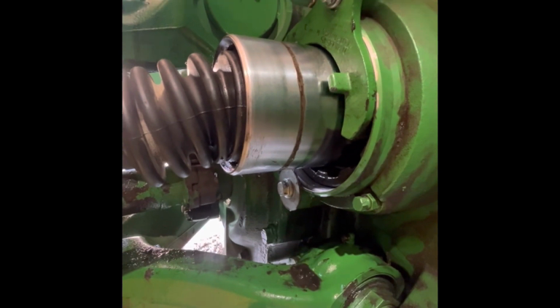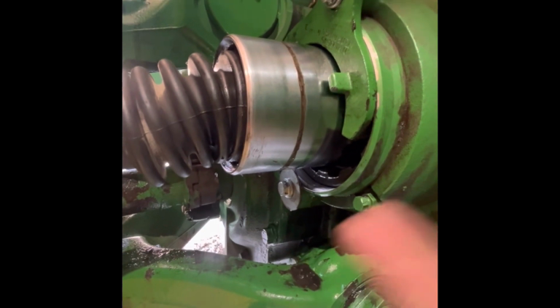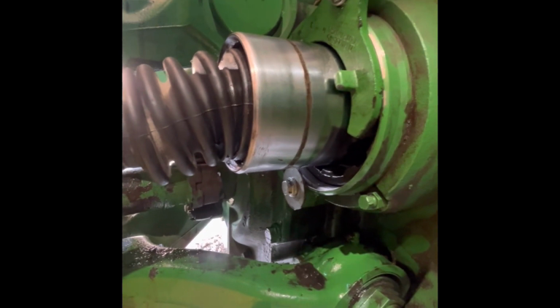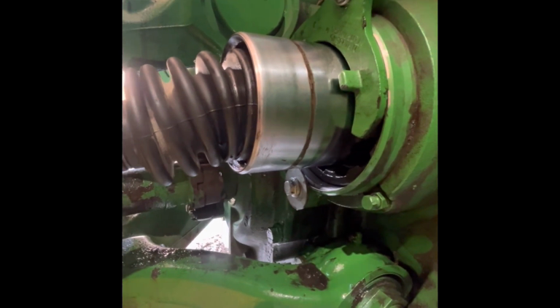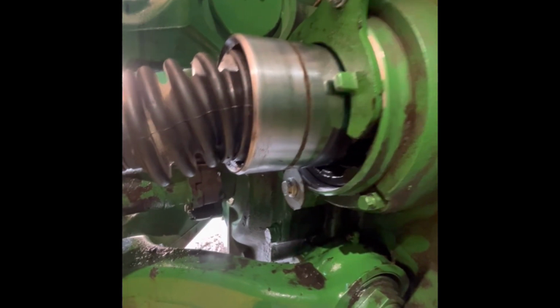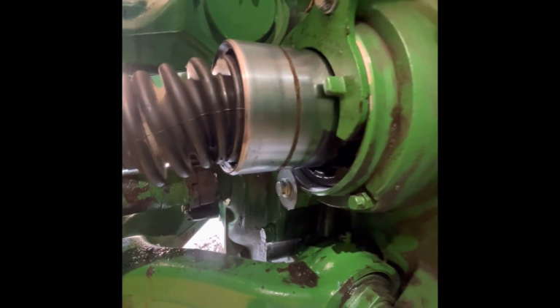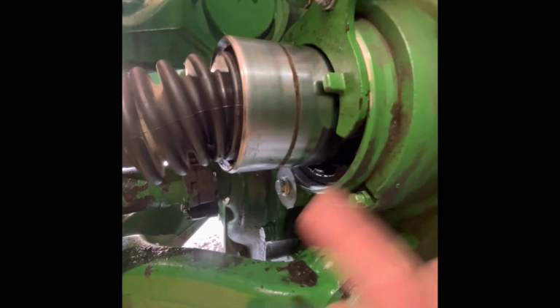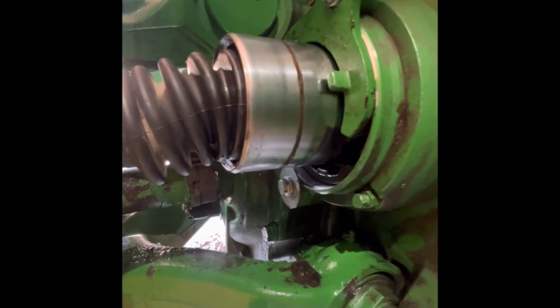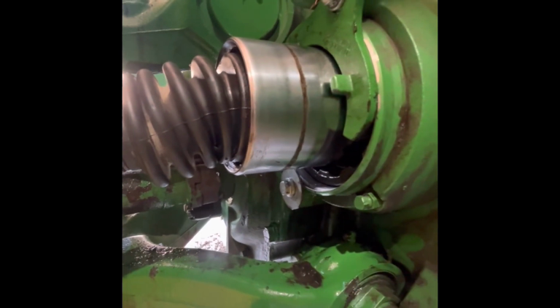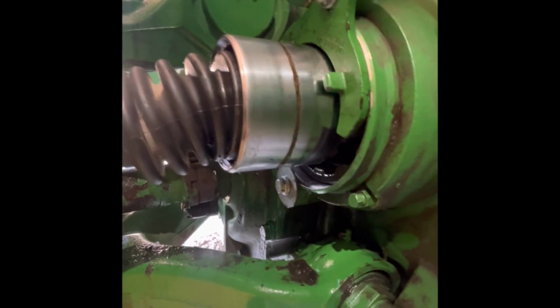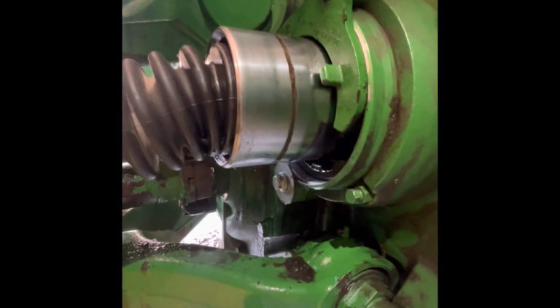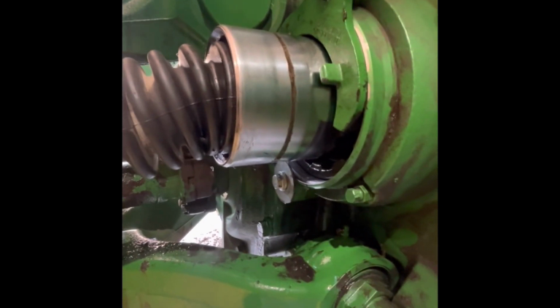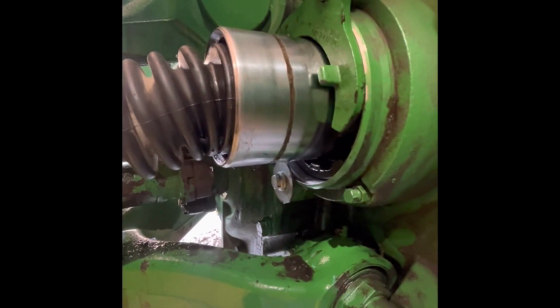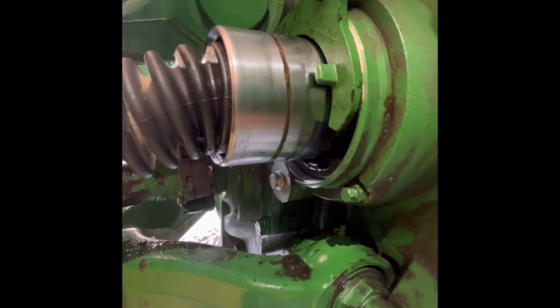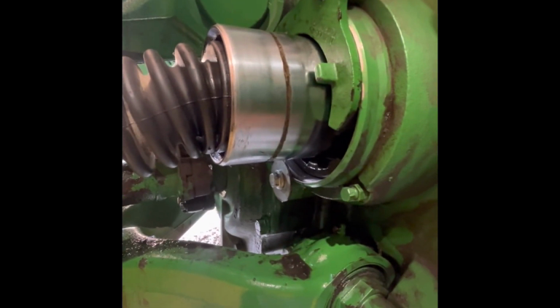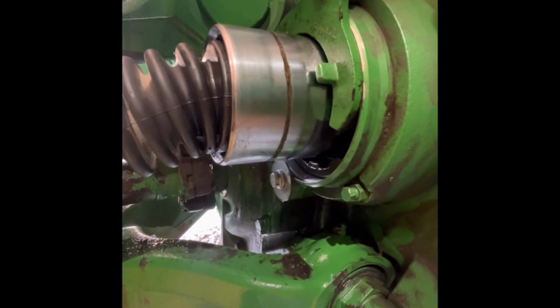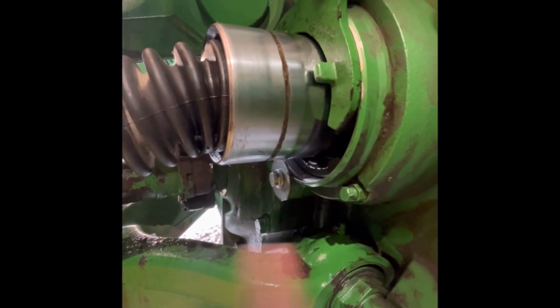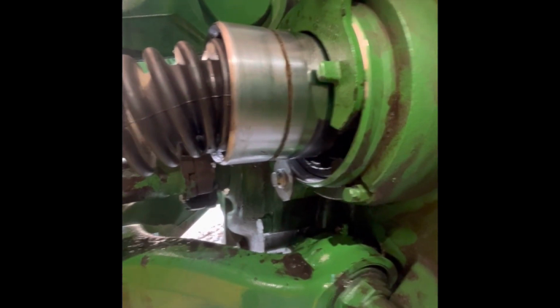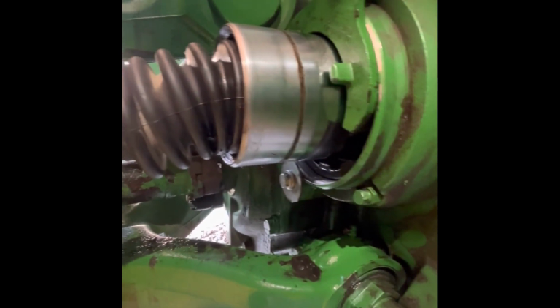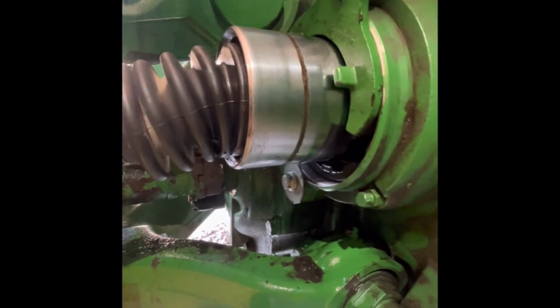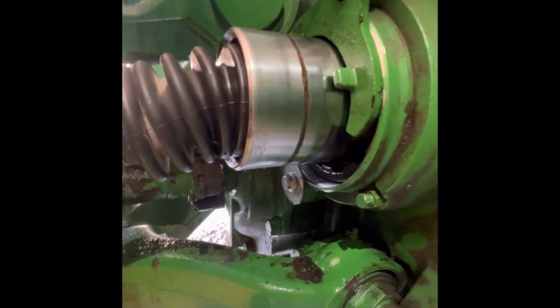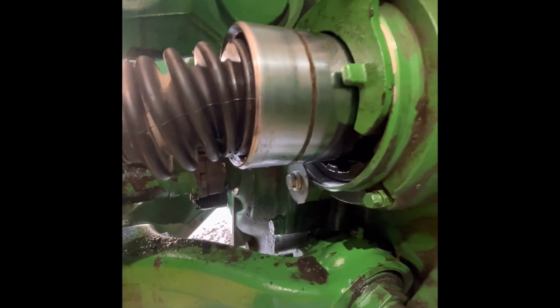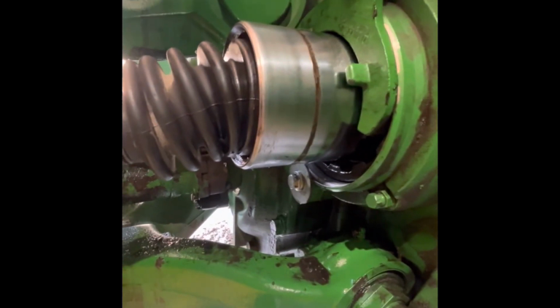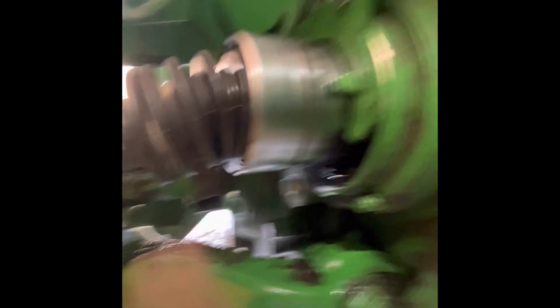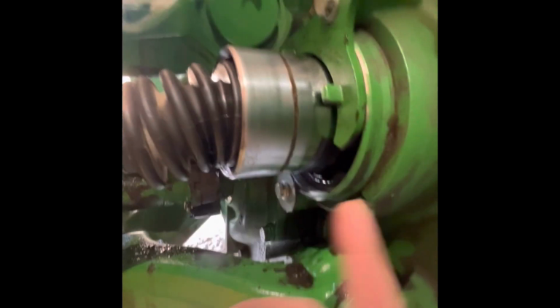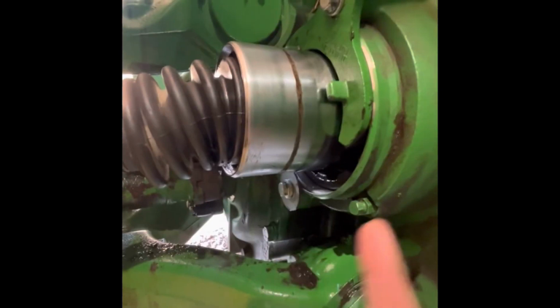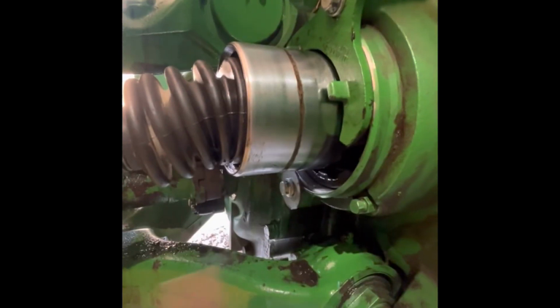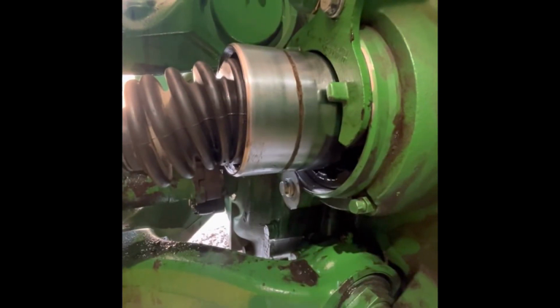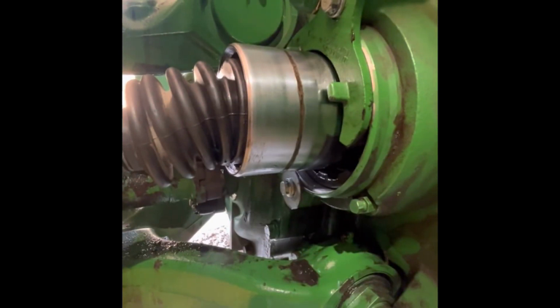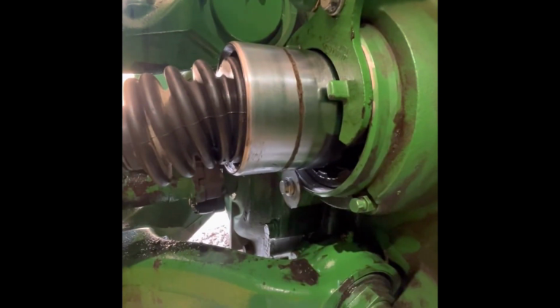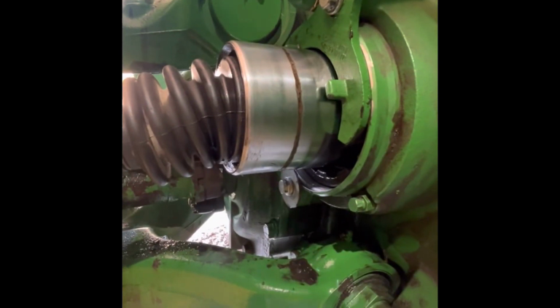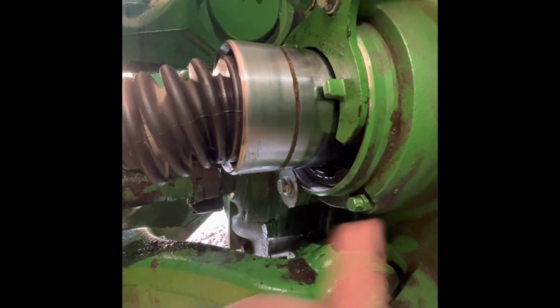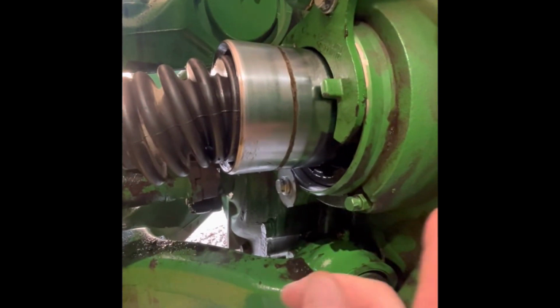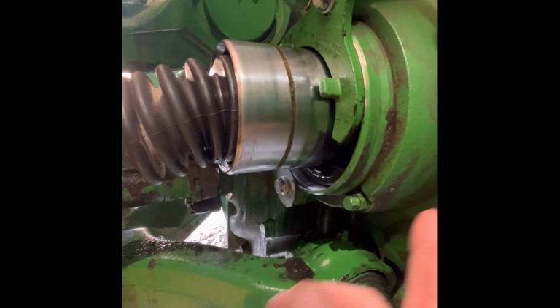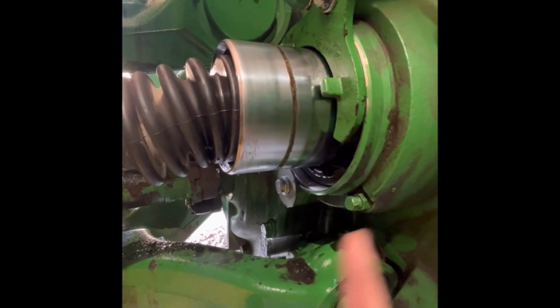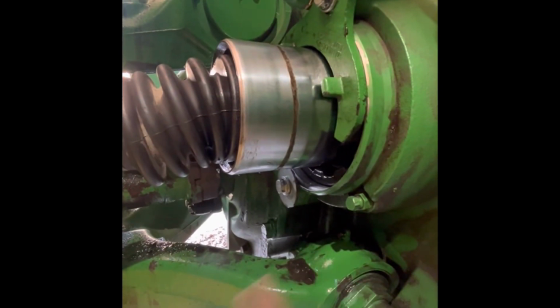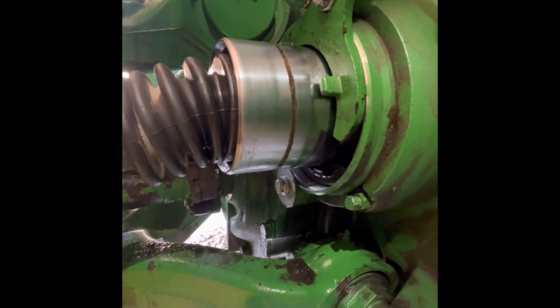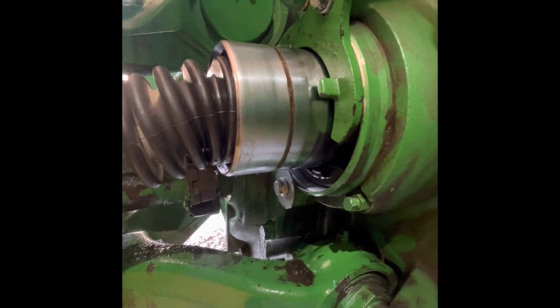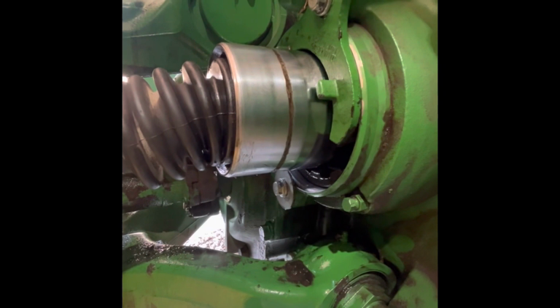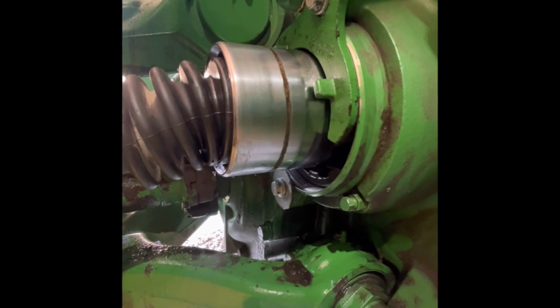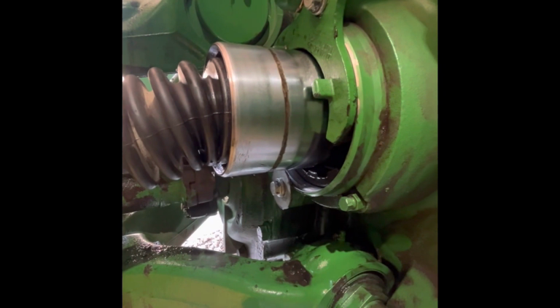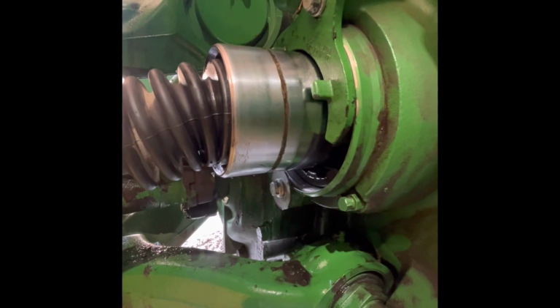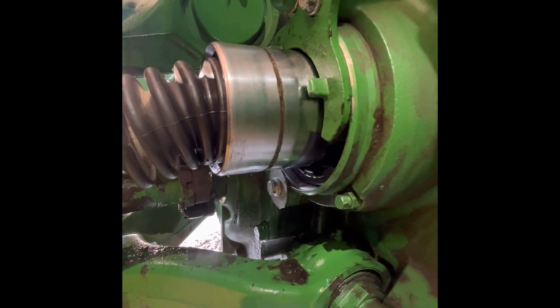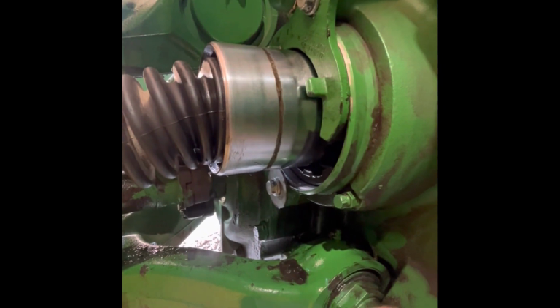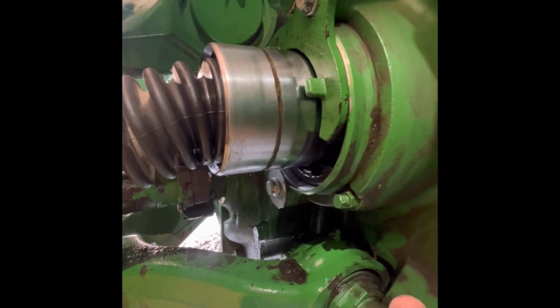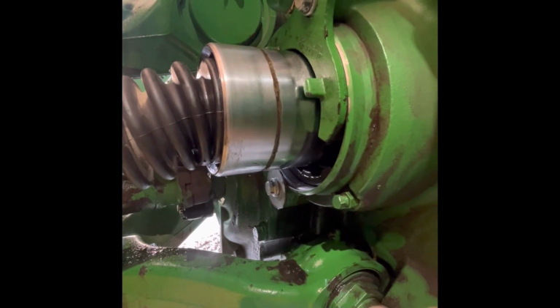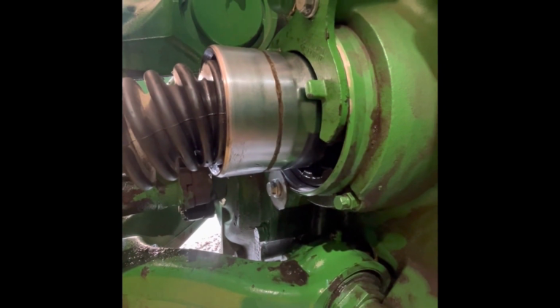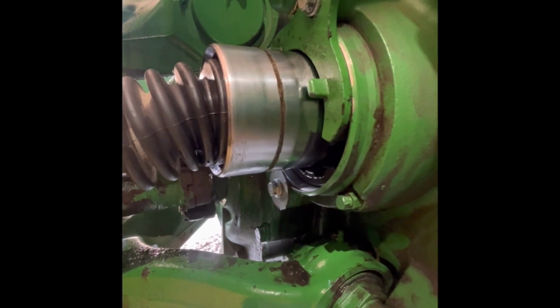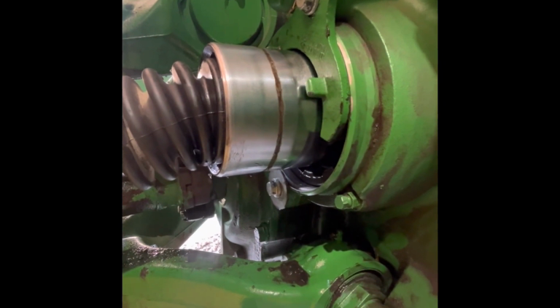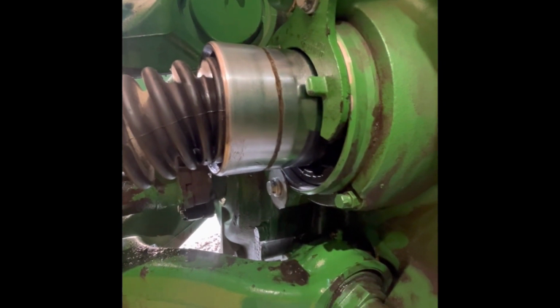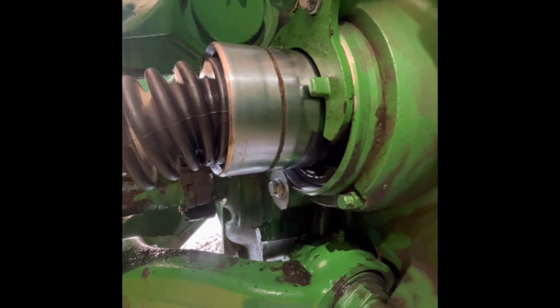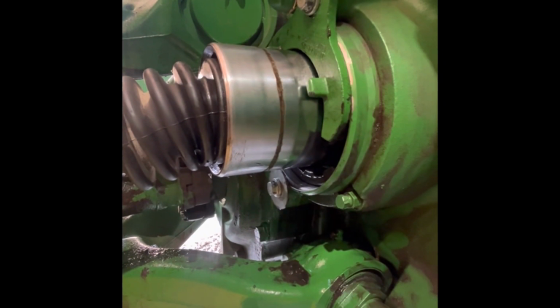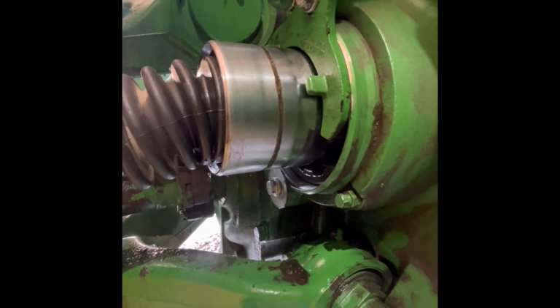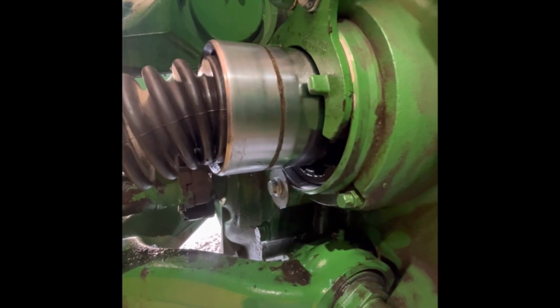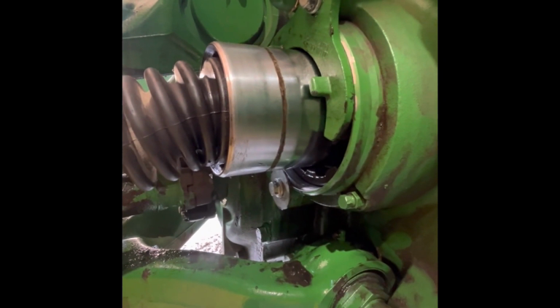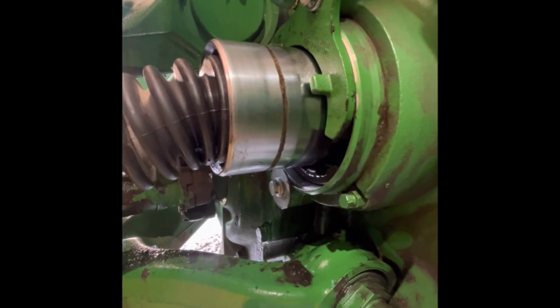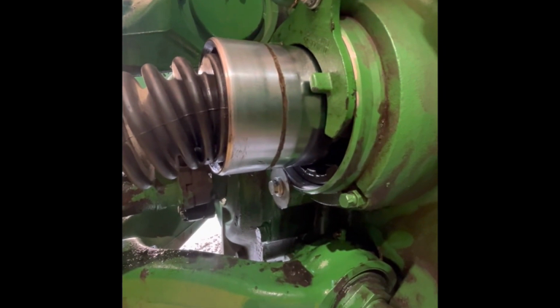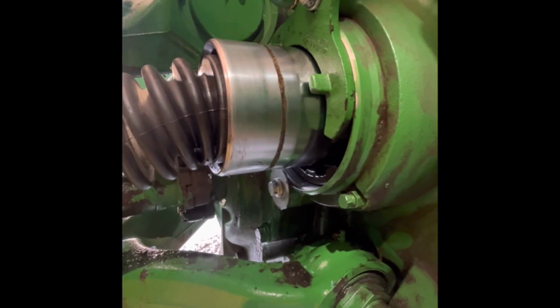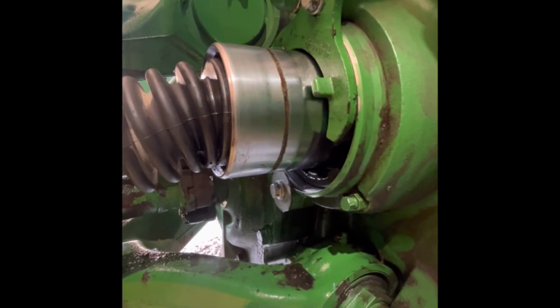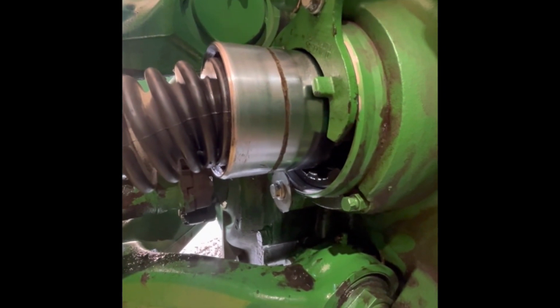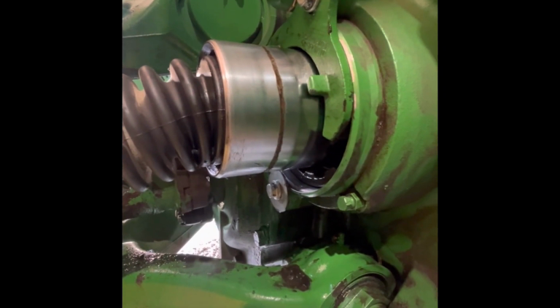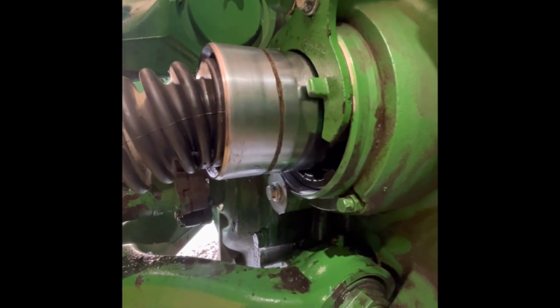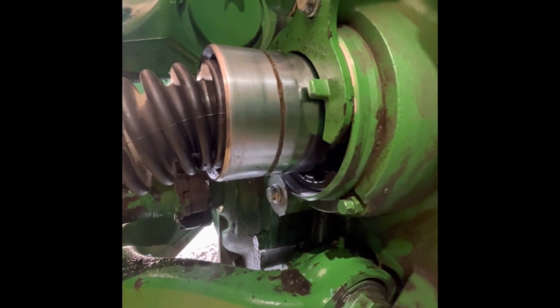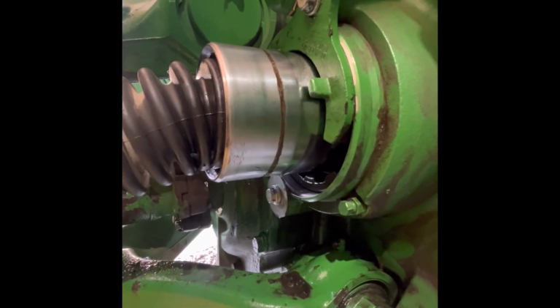You take that till it comes all the way off, slide it off, O-rings on, back on it goes. Really, it's pretty quick.